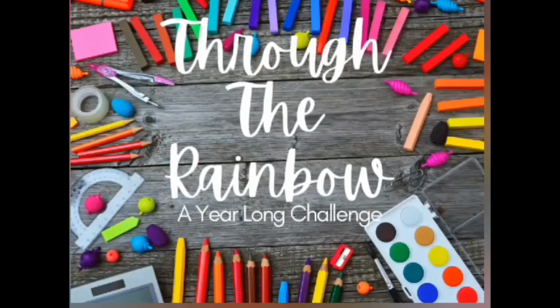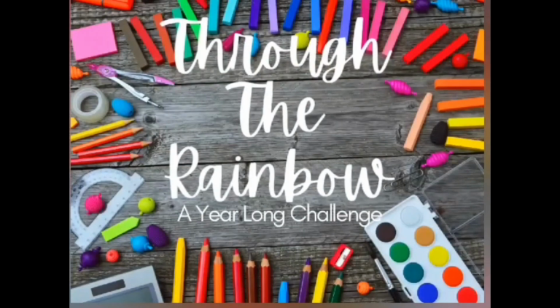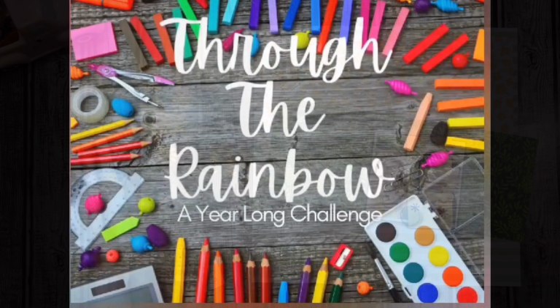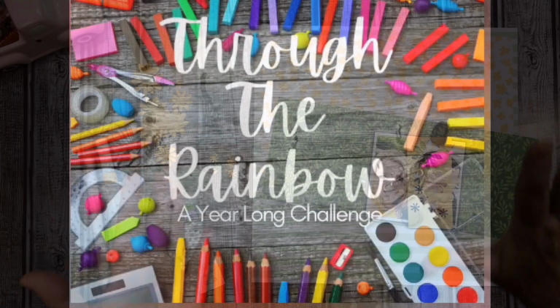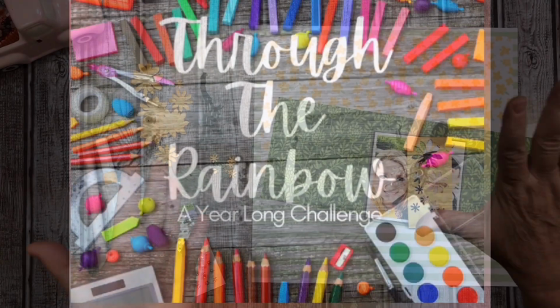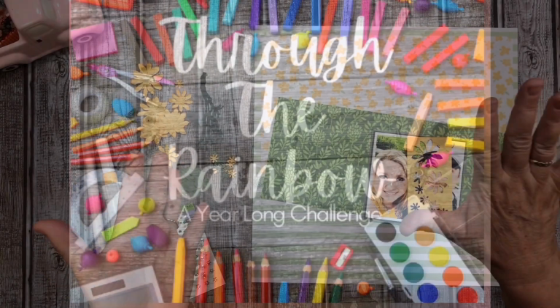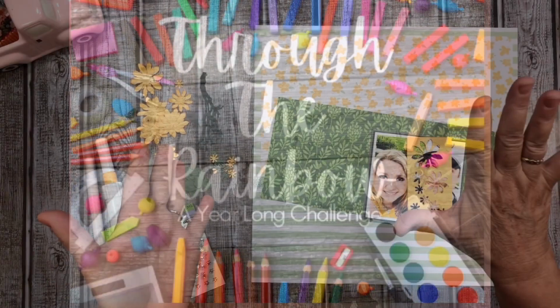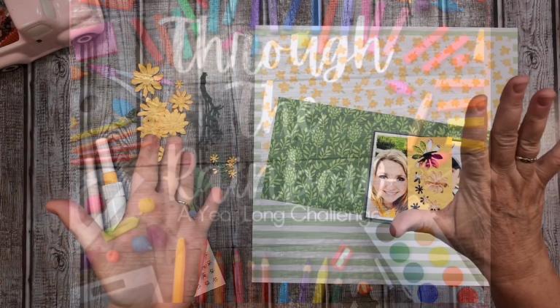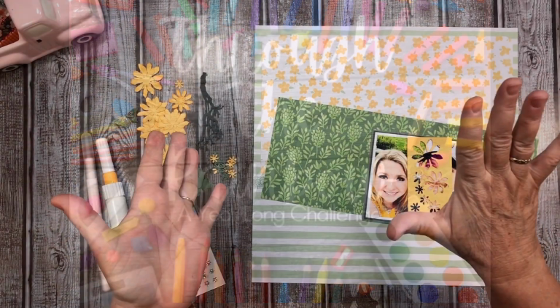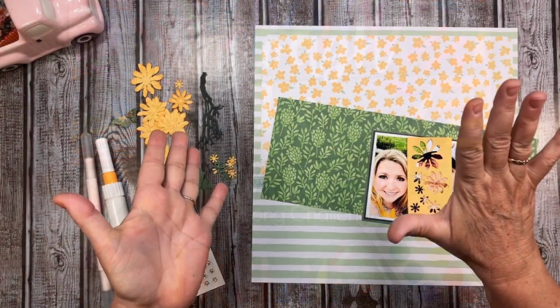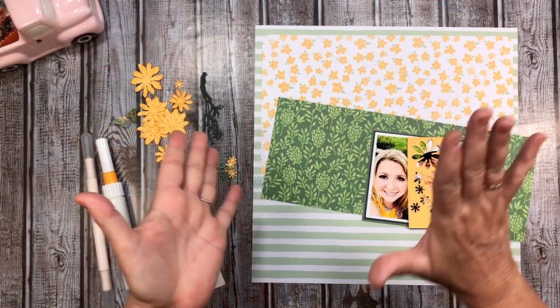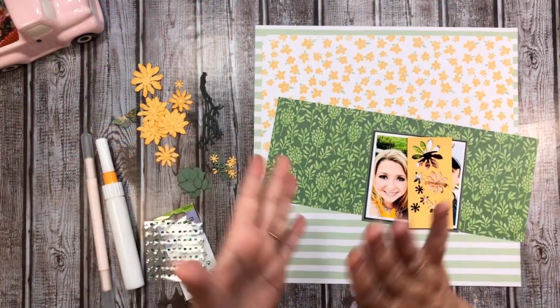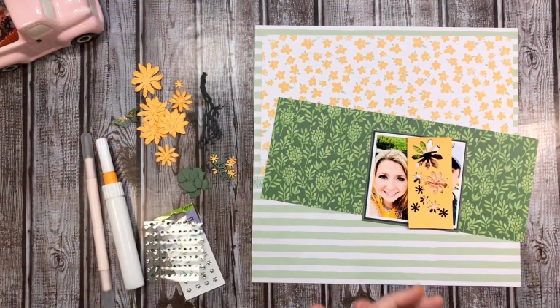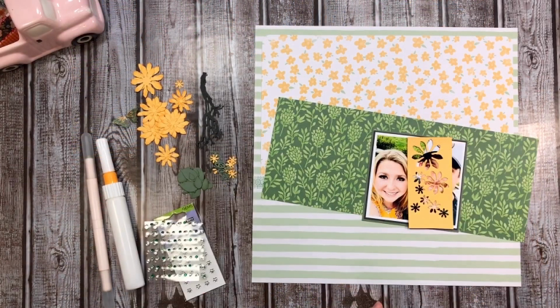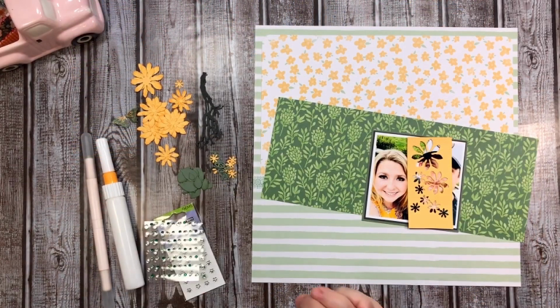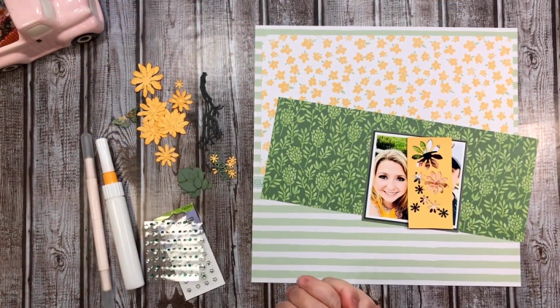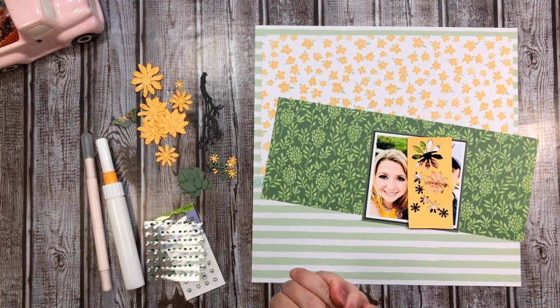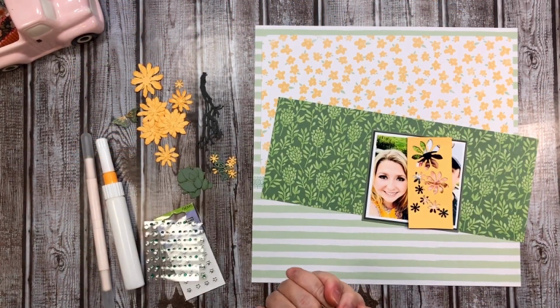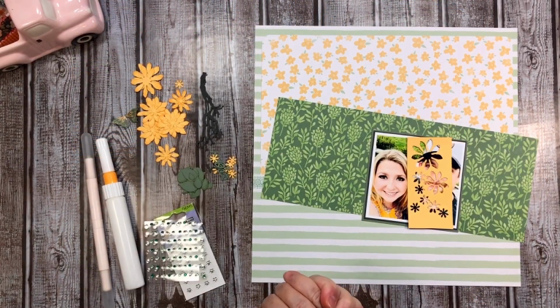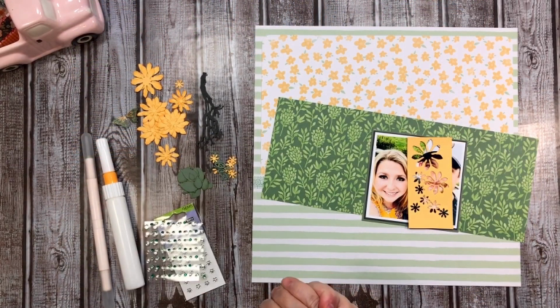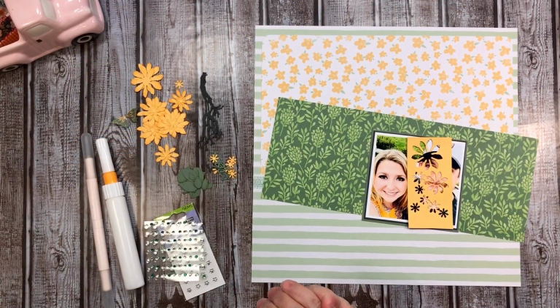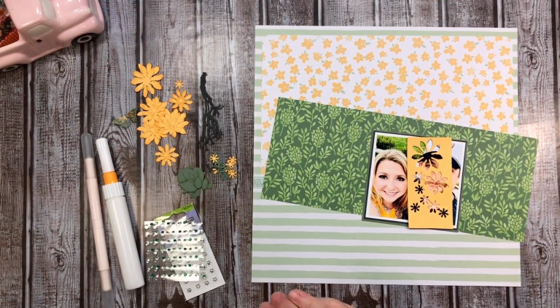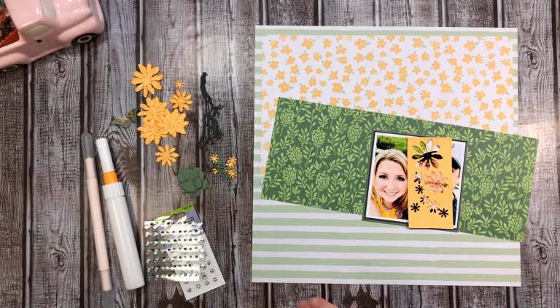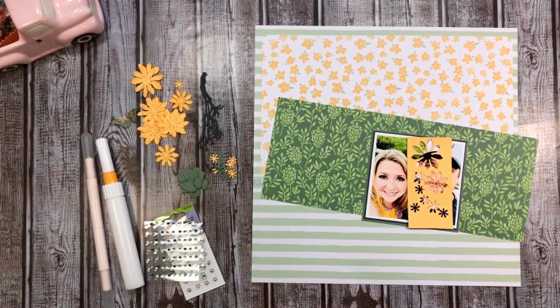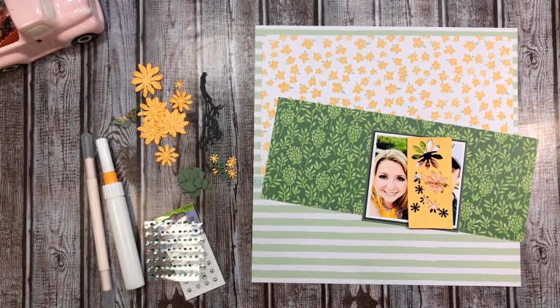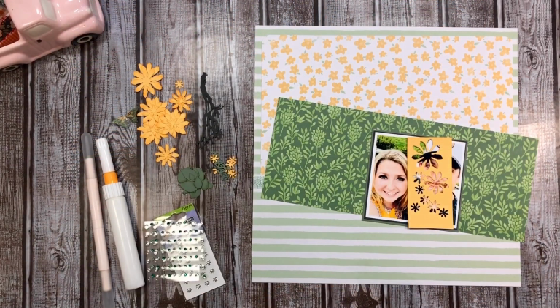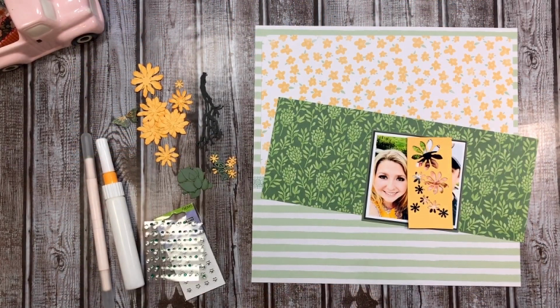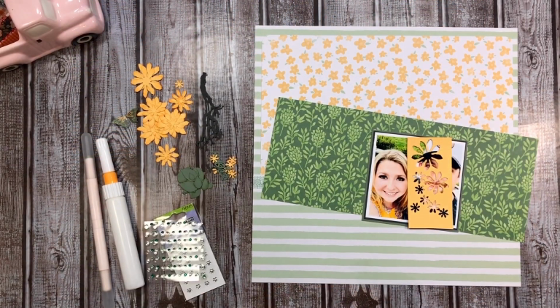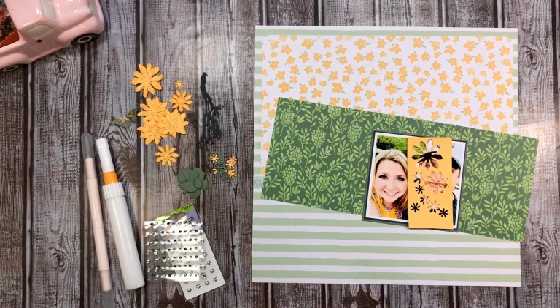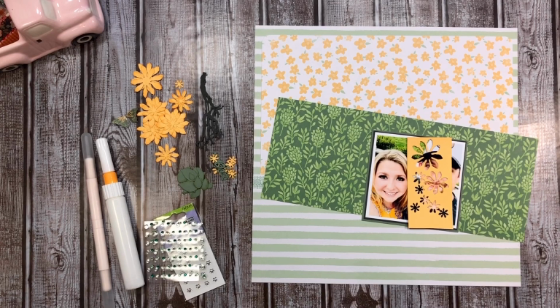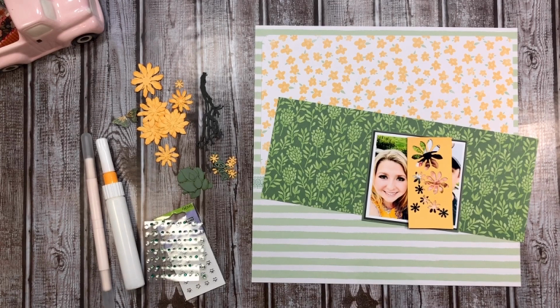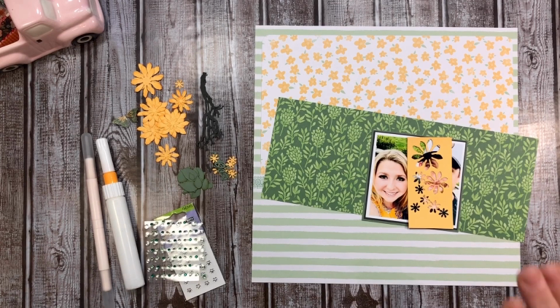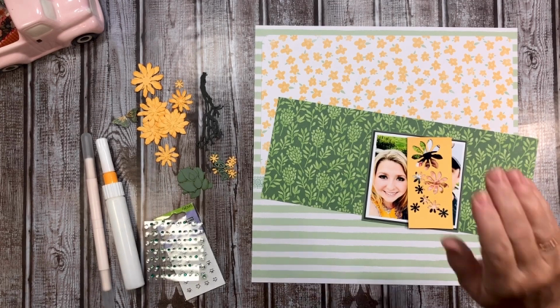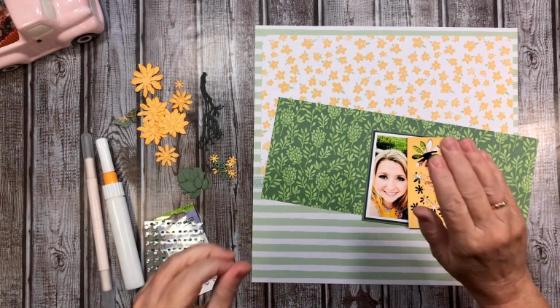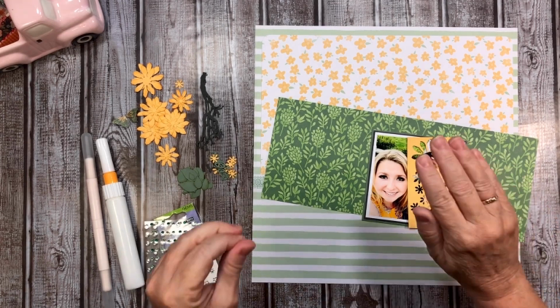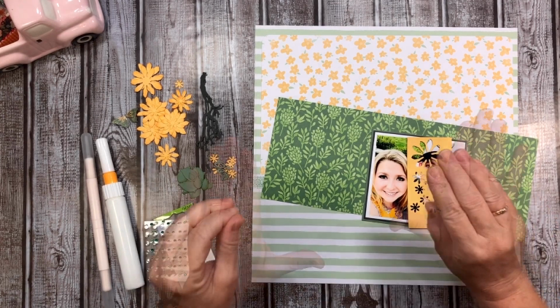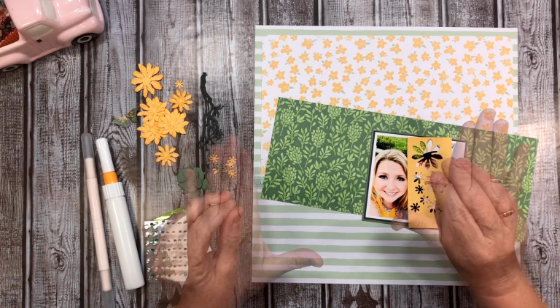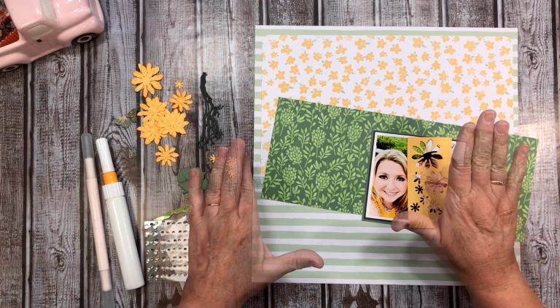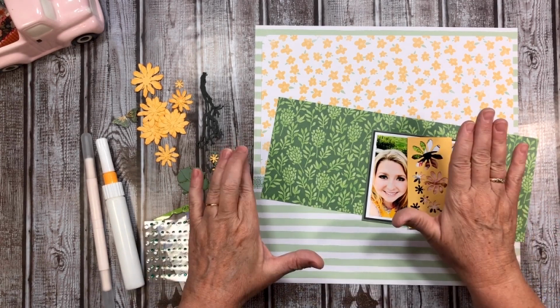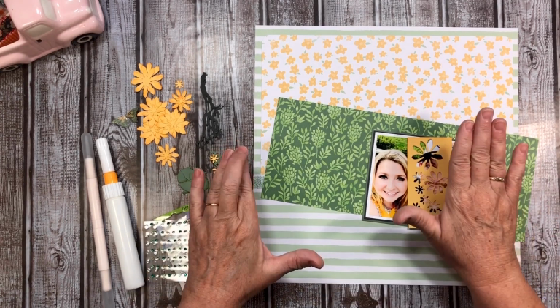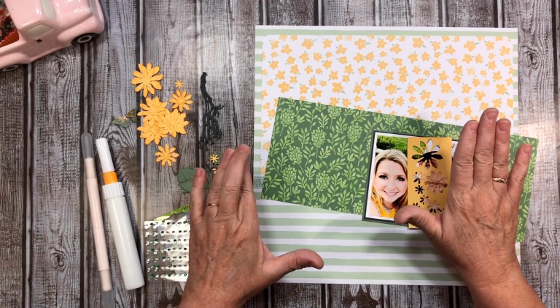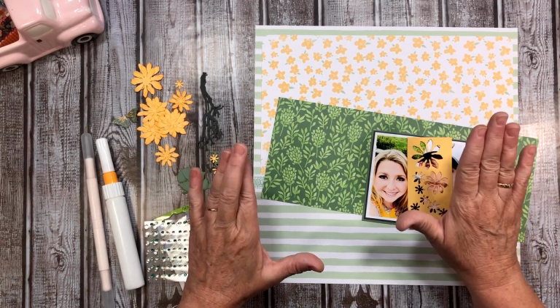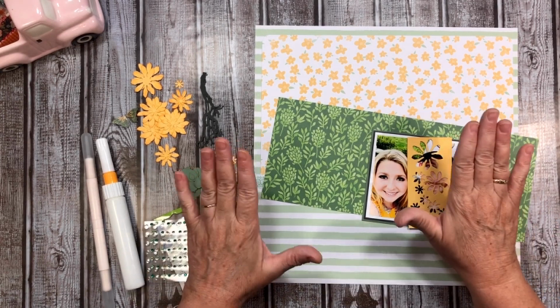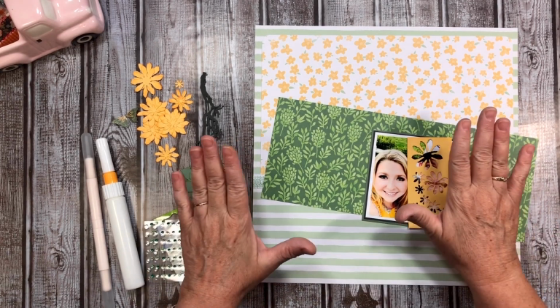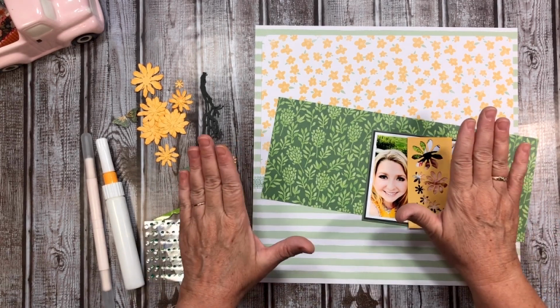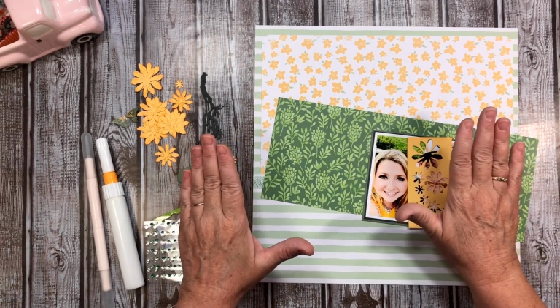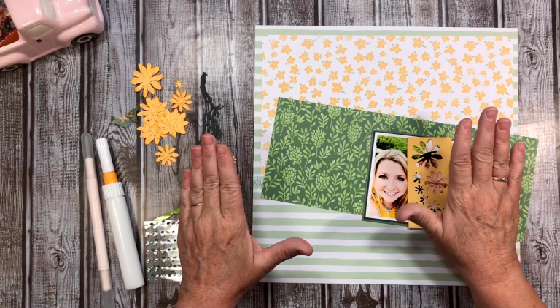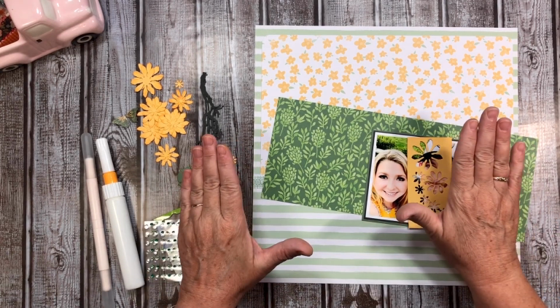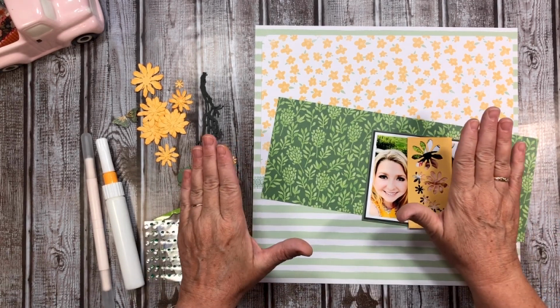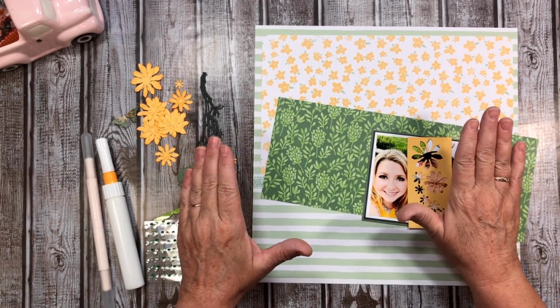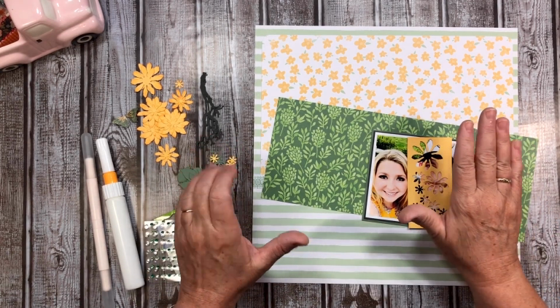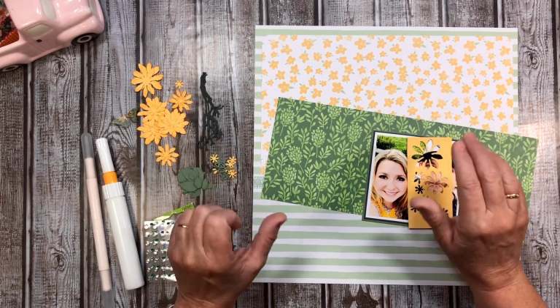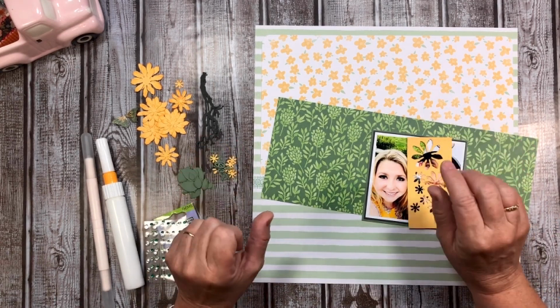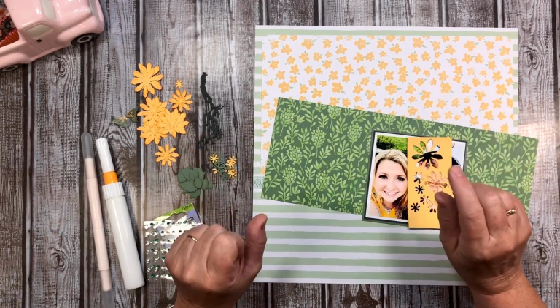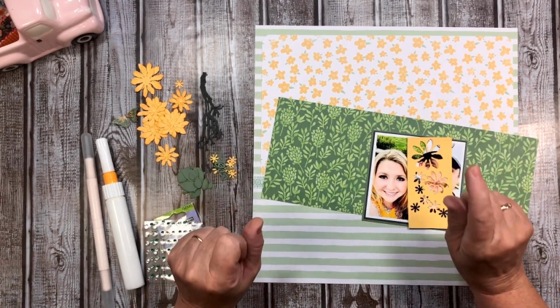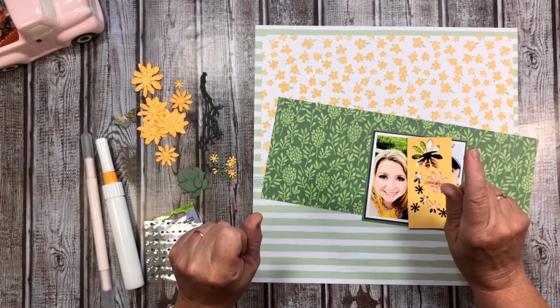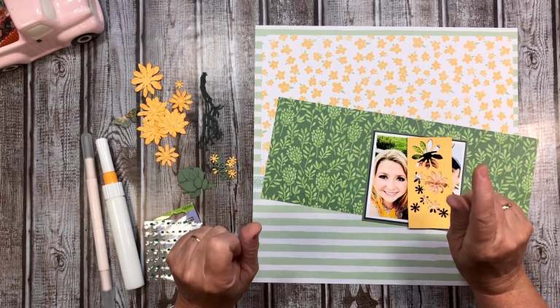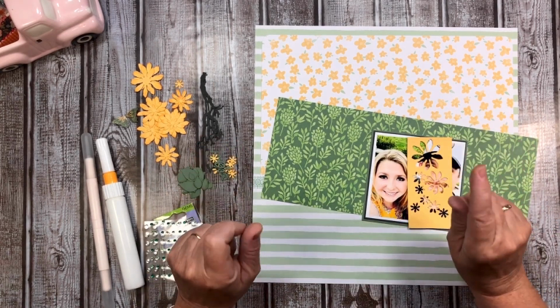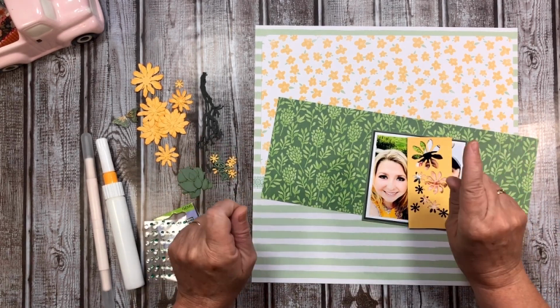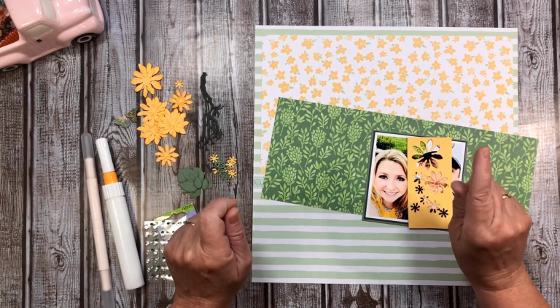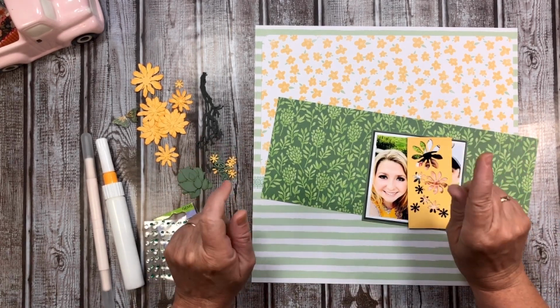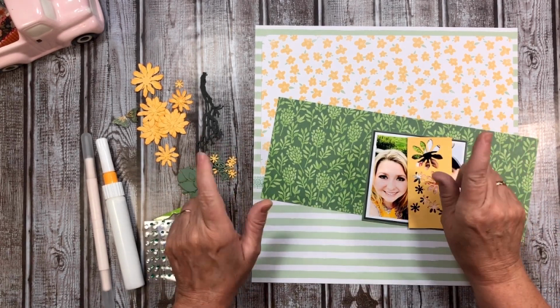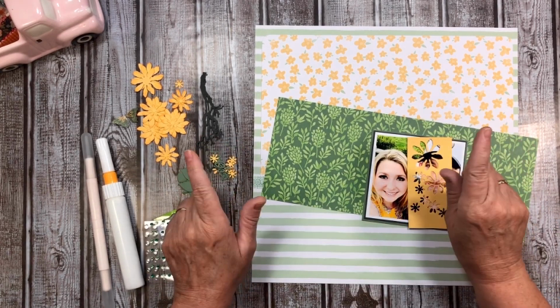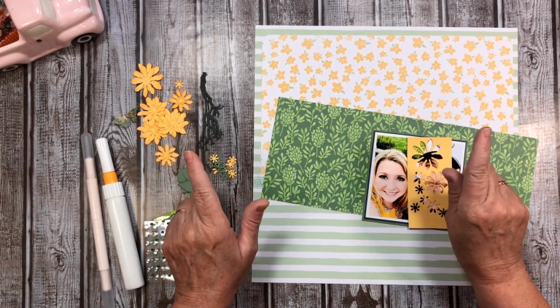Hi everyone and welcome back to my scrappy space. This is my through the rainbow challenge using the color green.